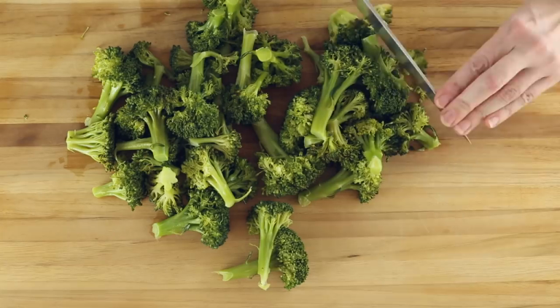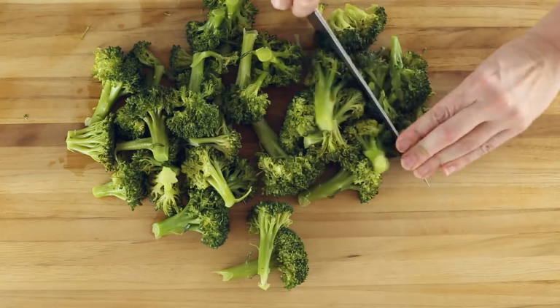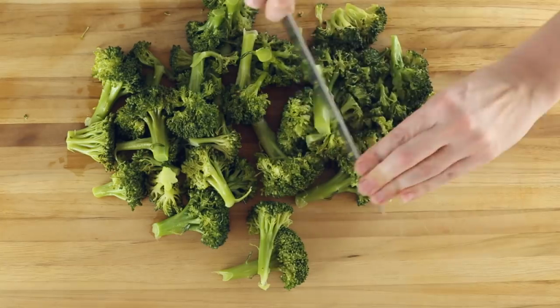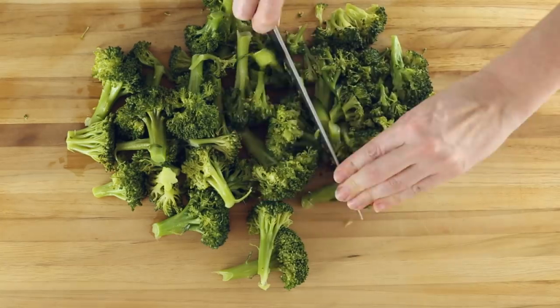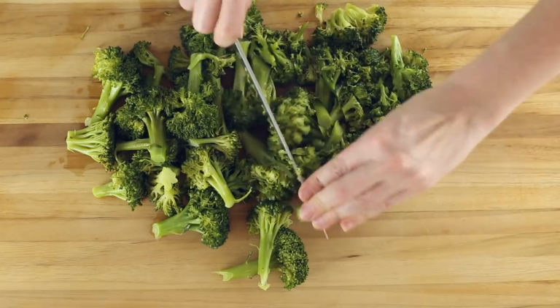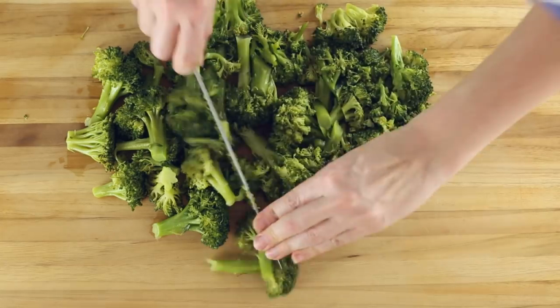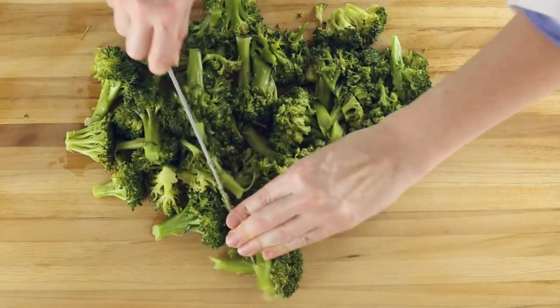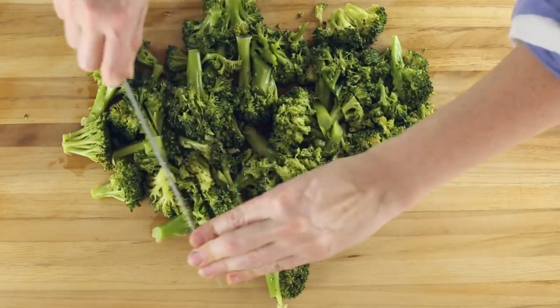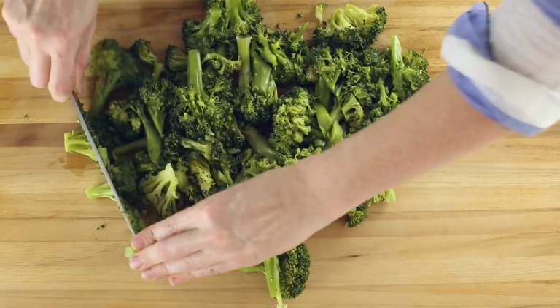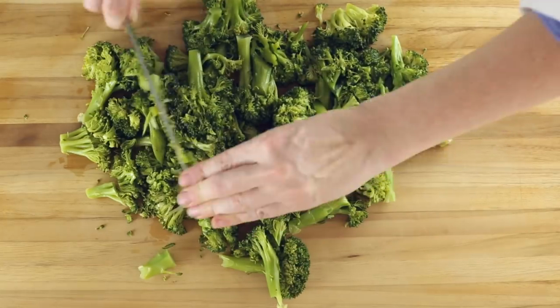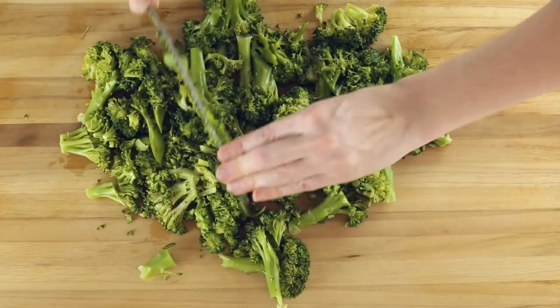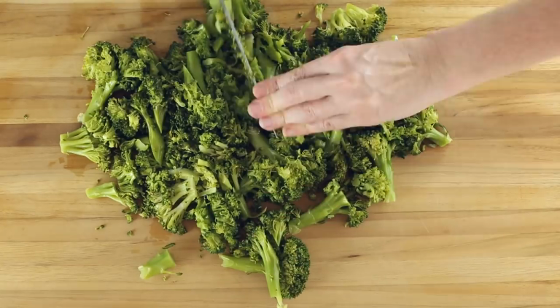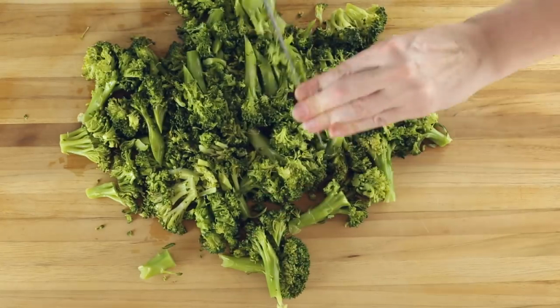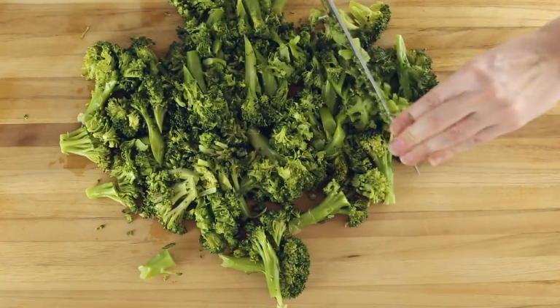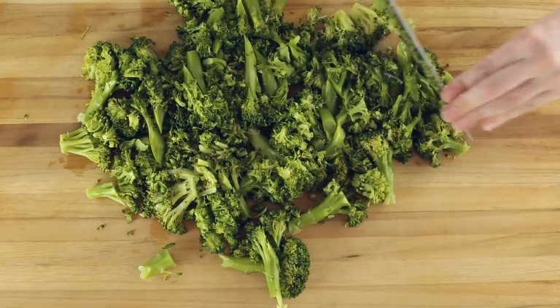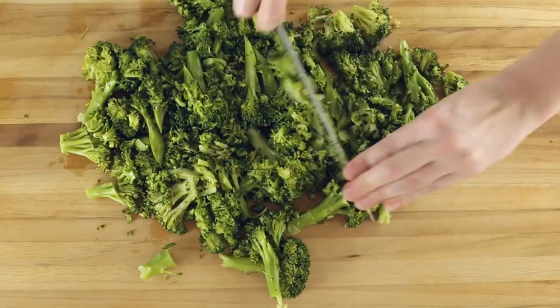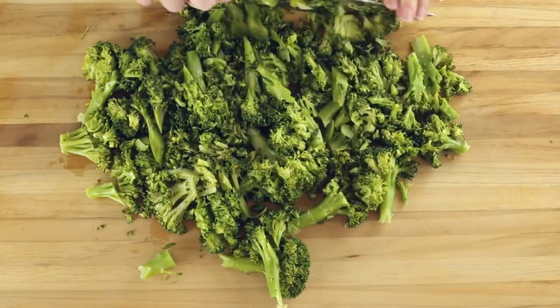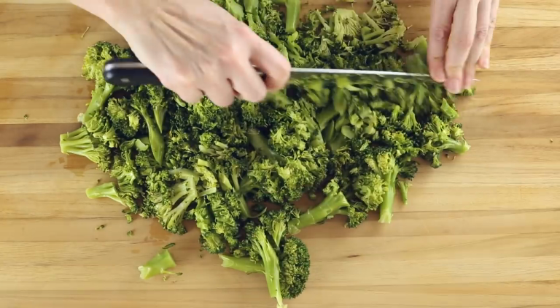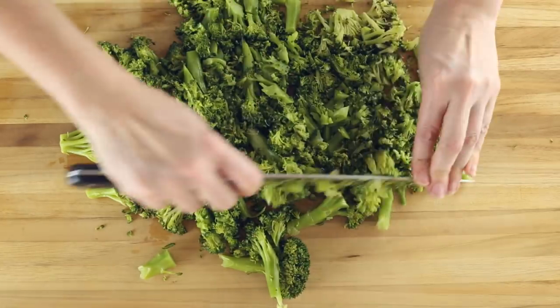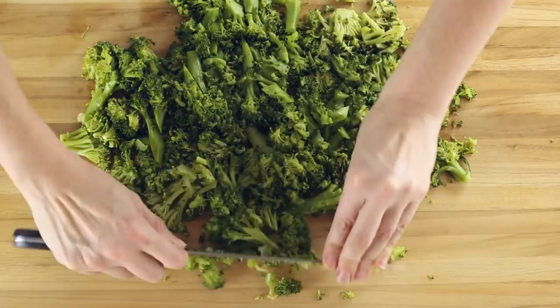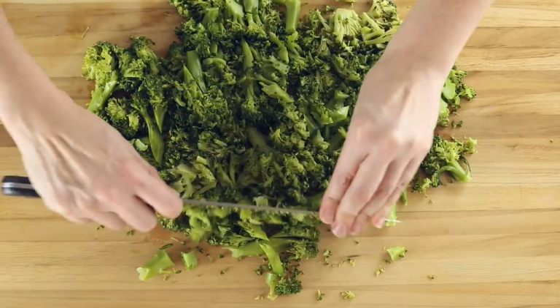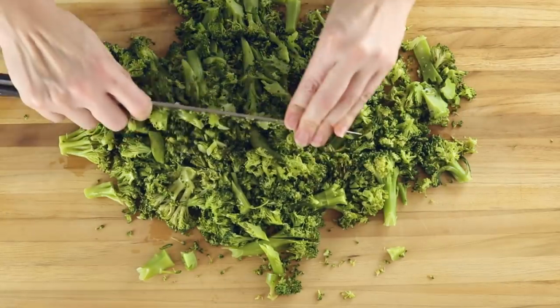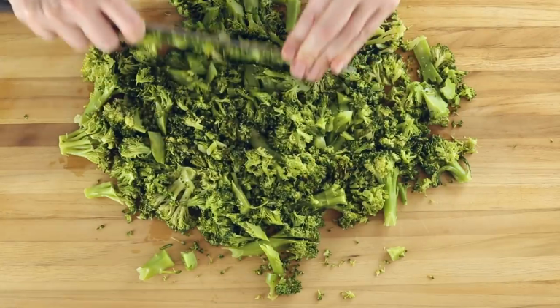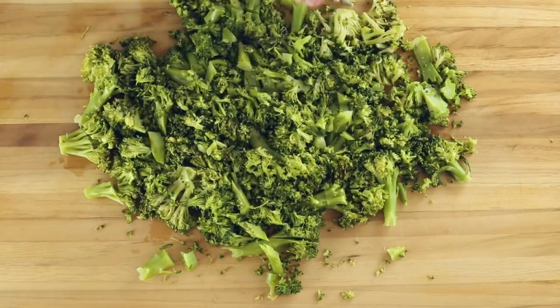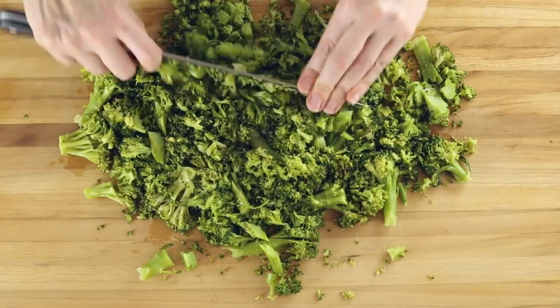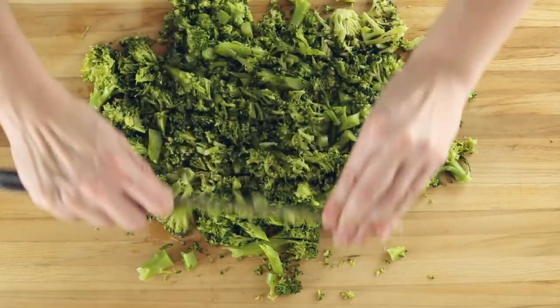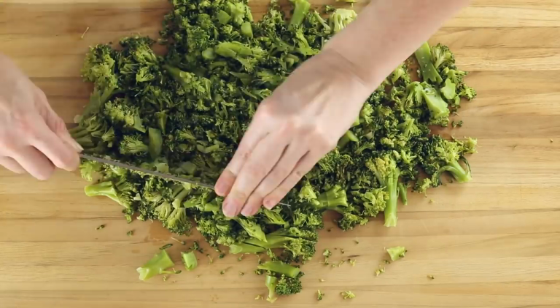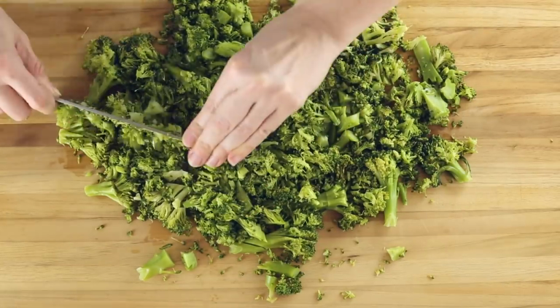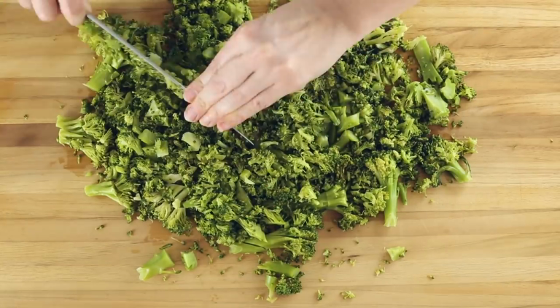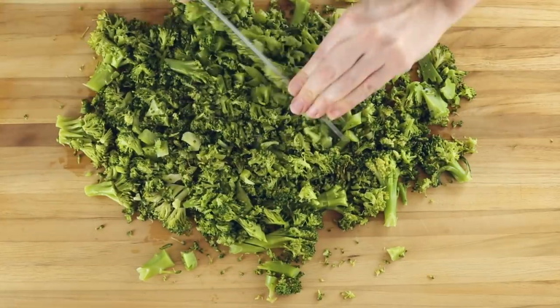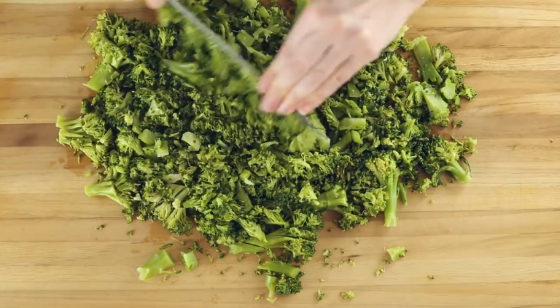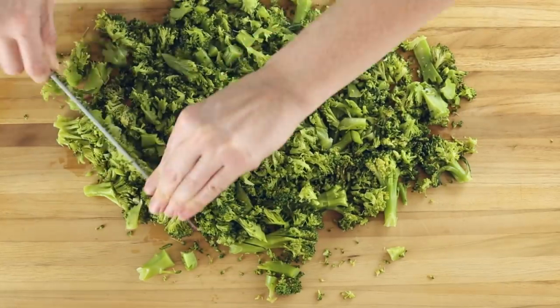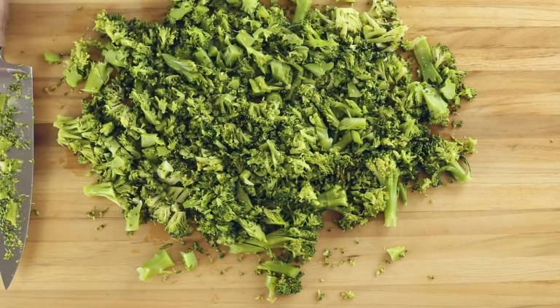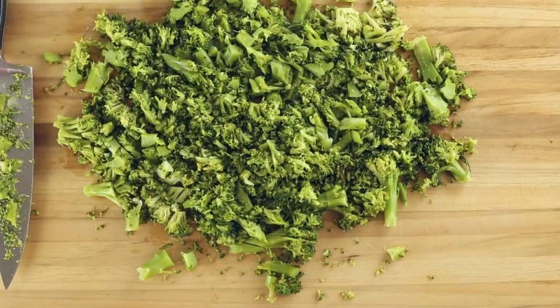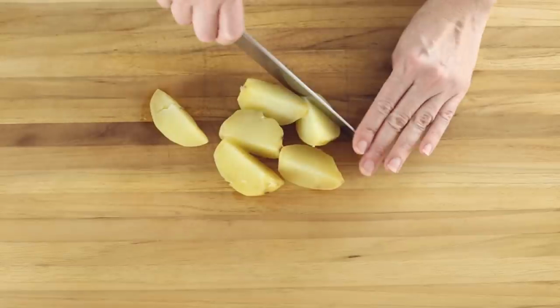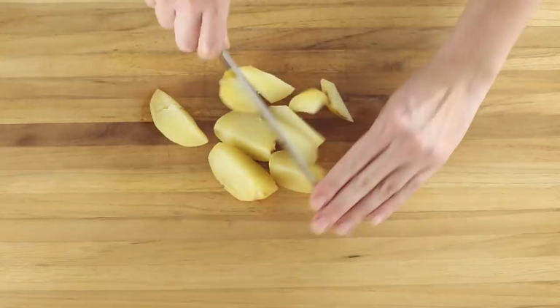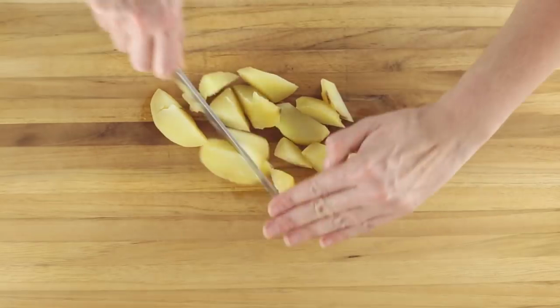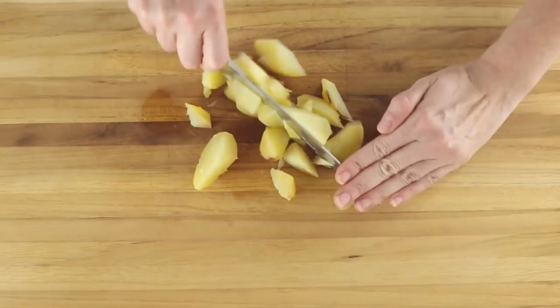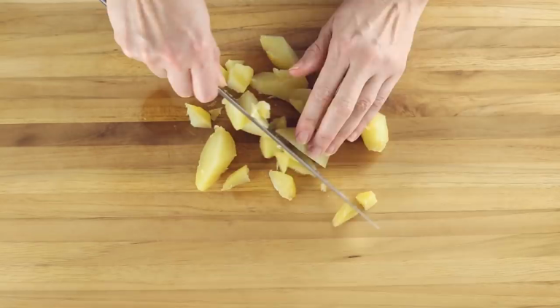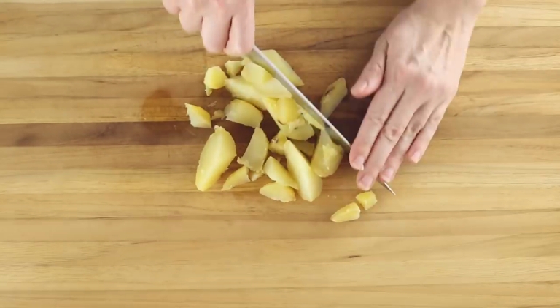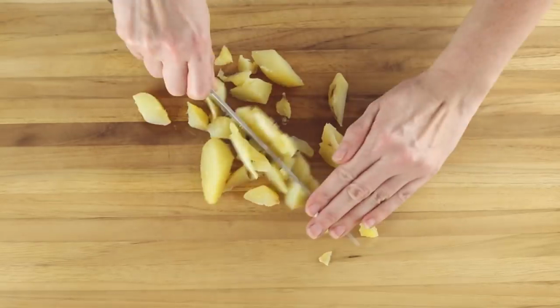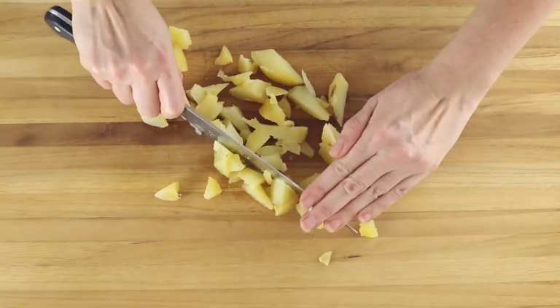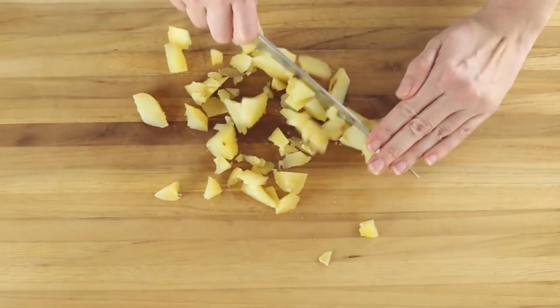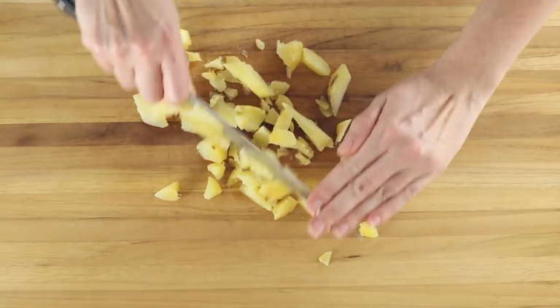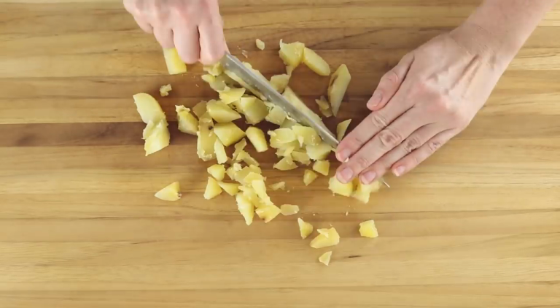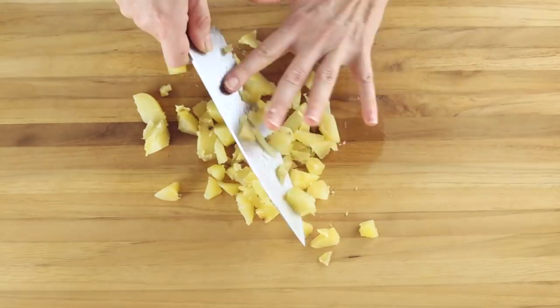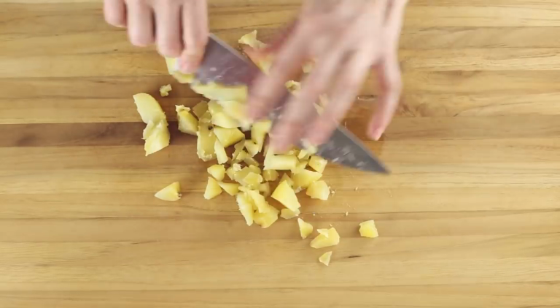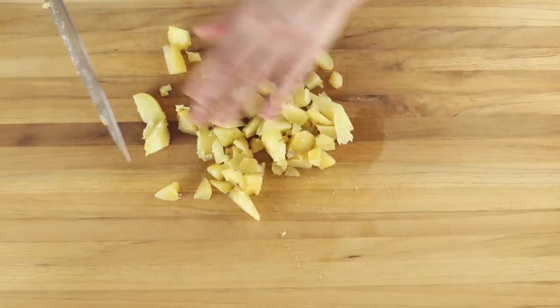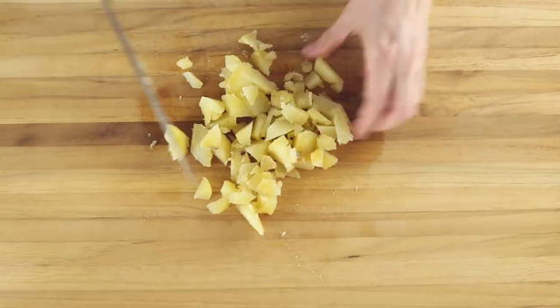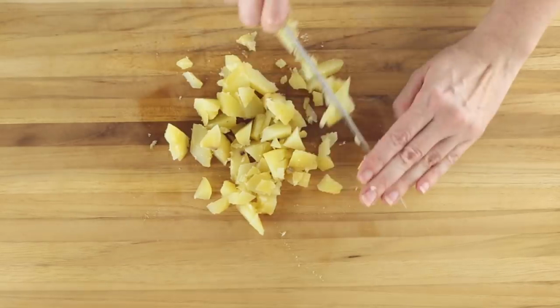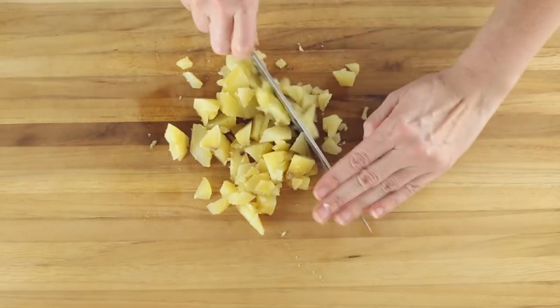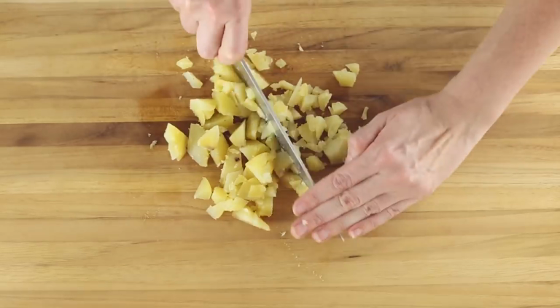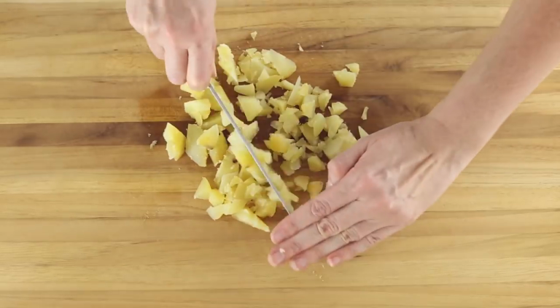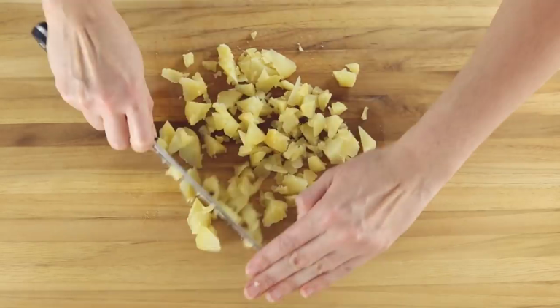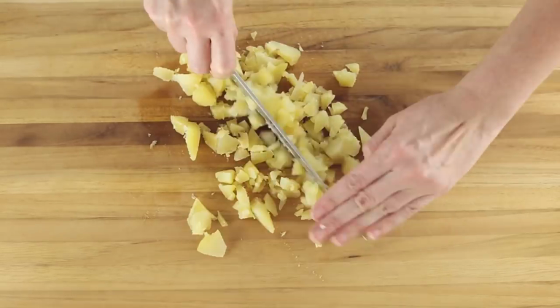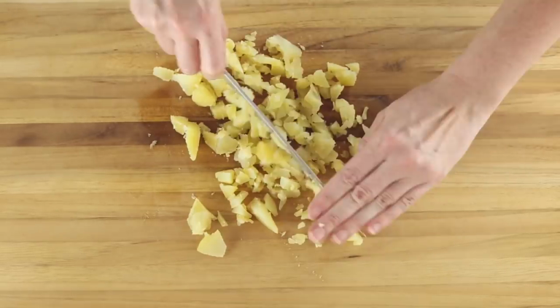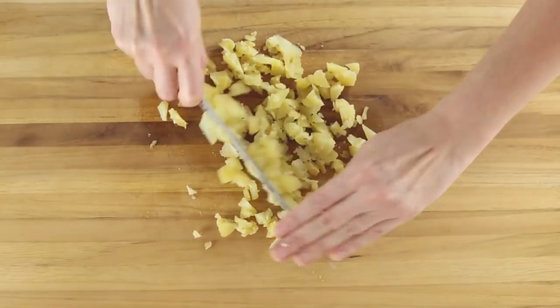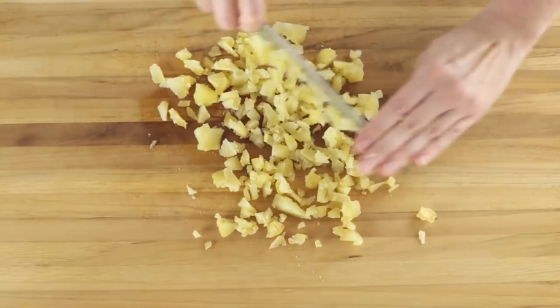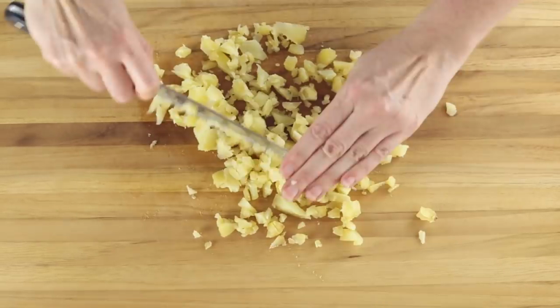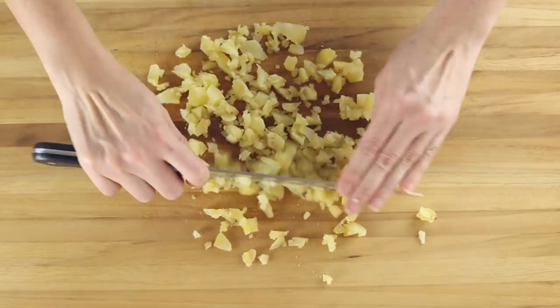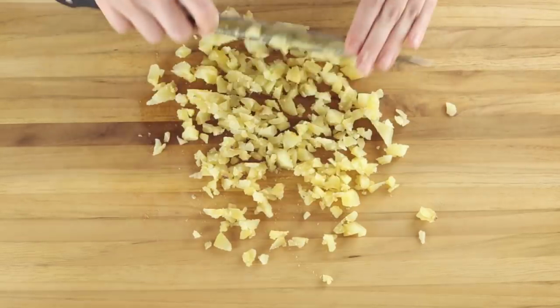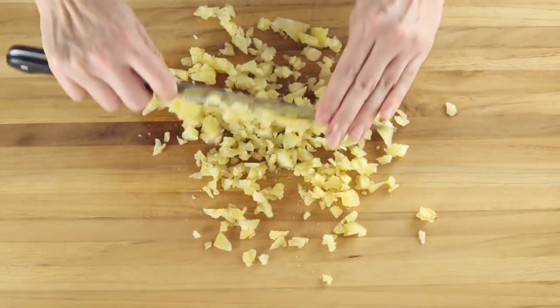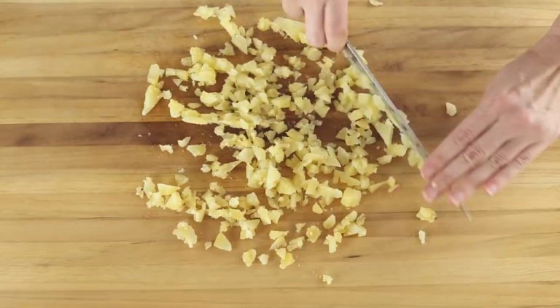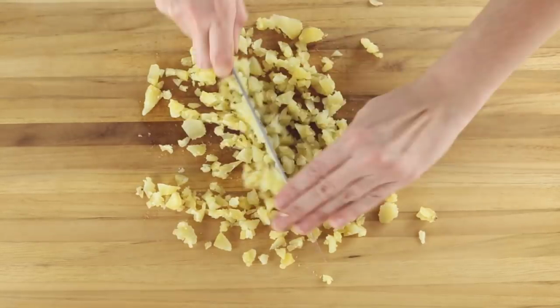Now finely chop the broccoli and the potatoes. We need two cups chopped broccoli and one cup chopped potatoes for this recipe.